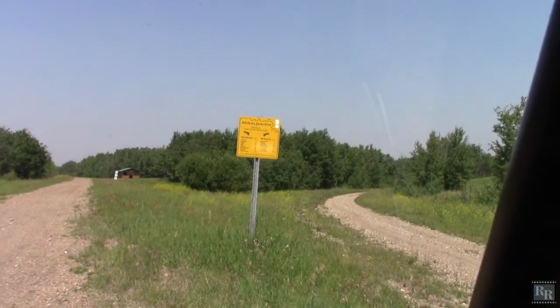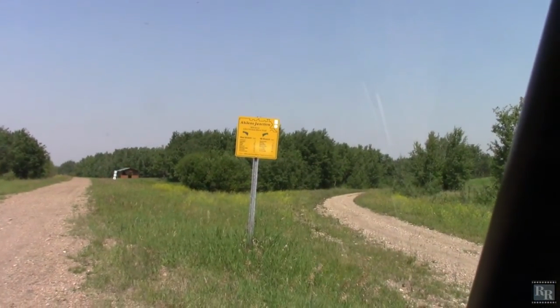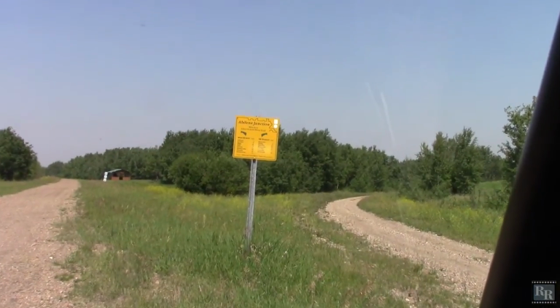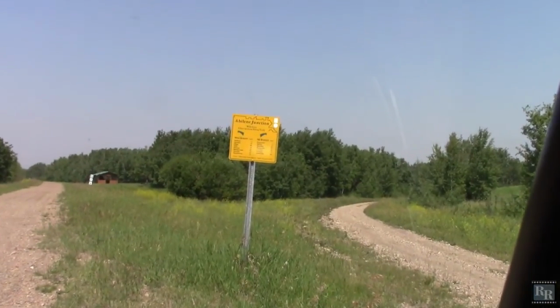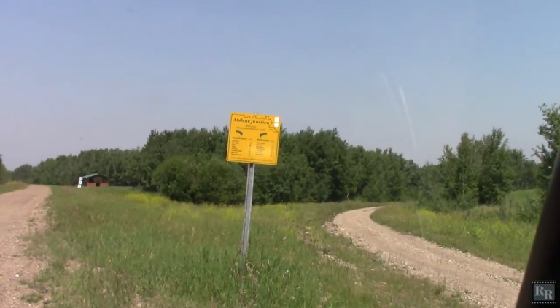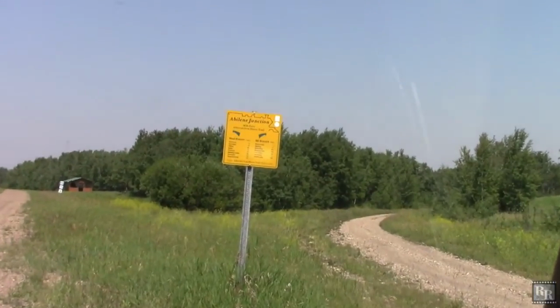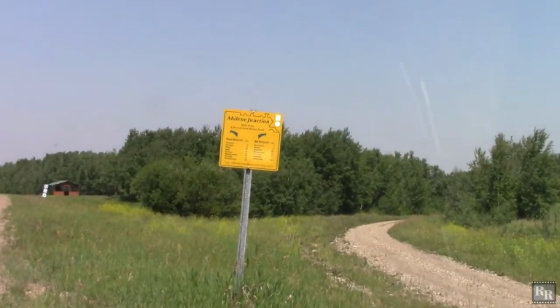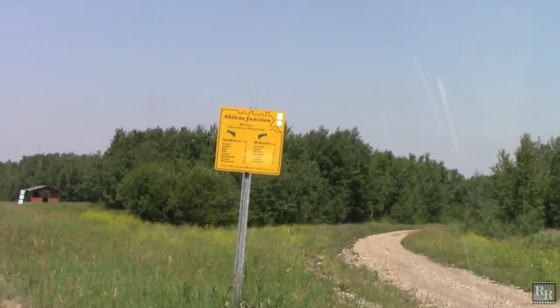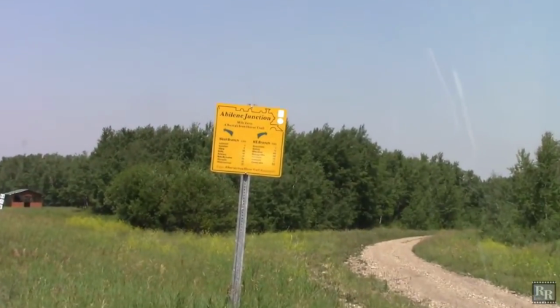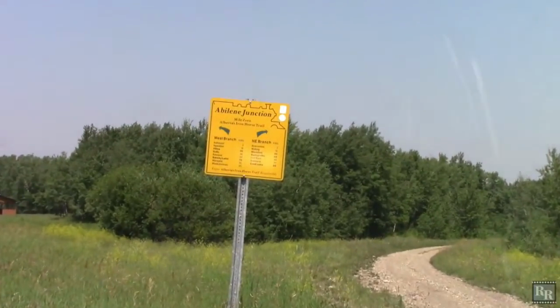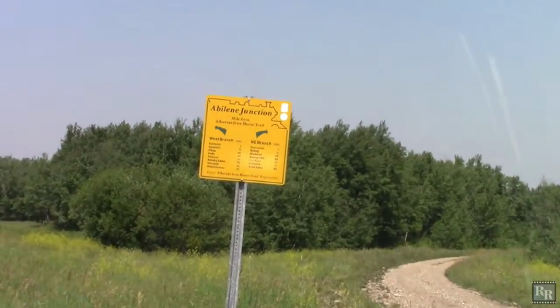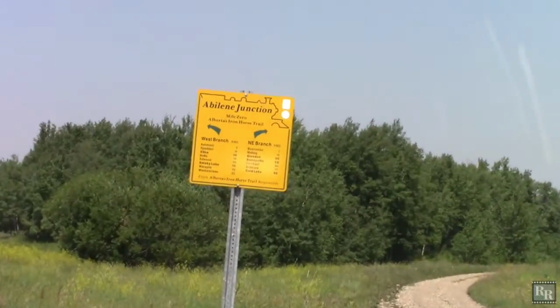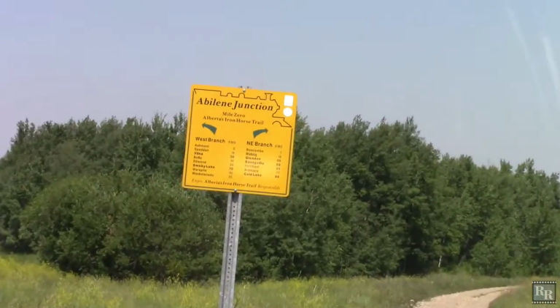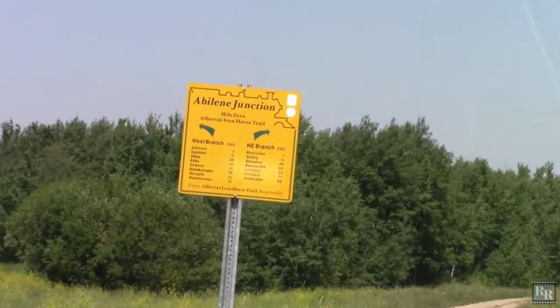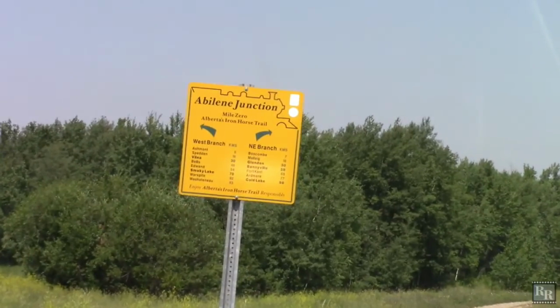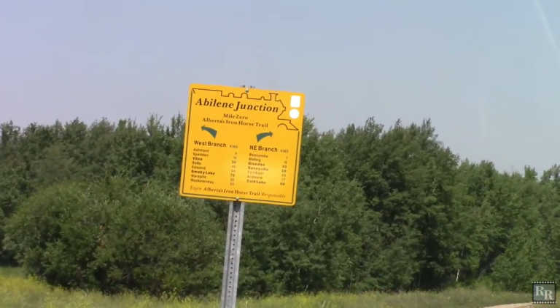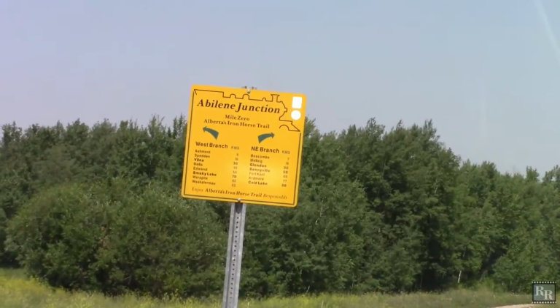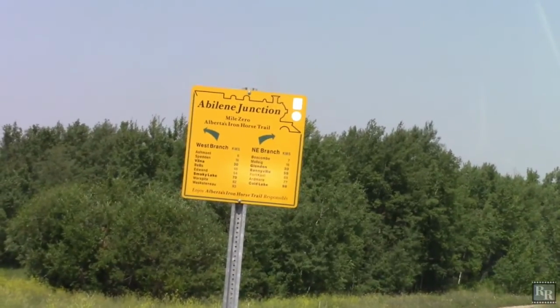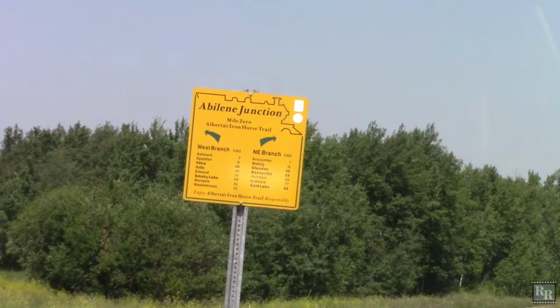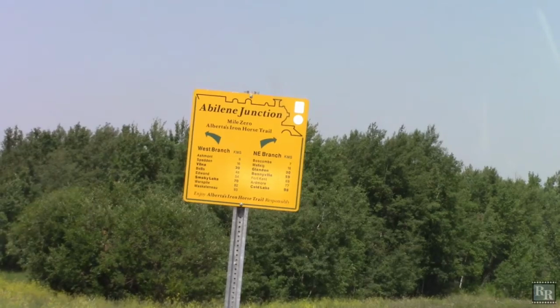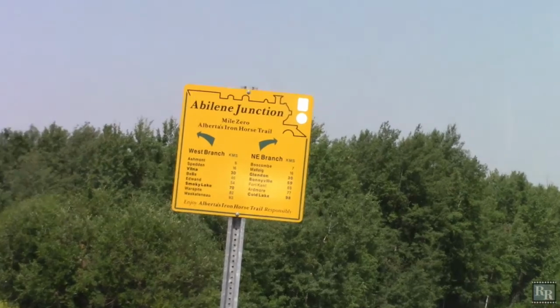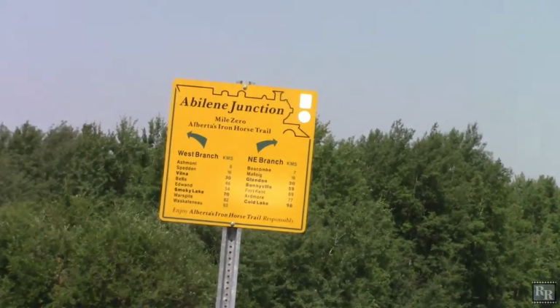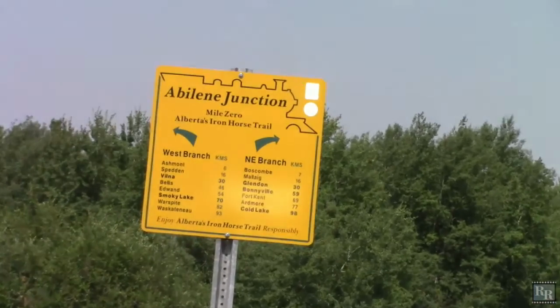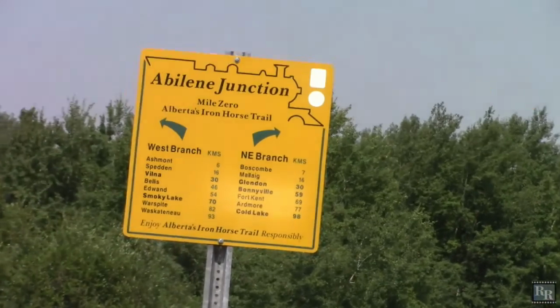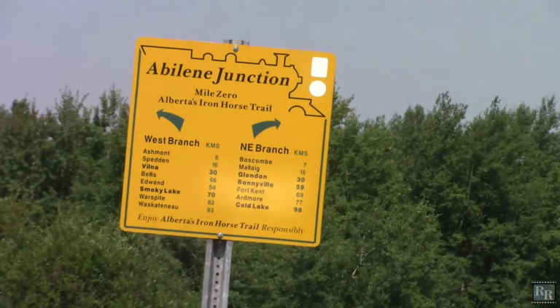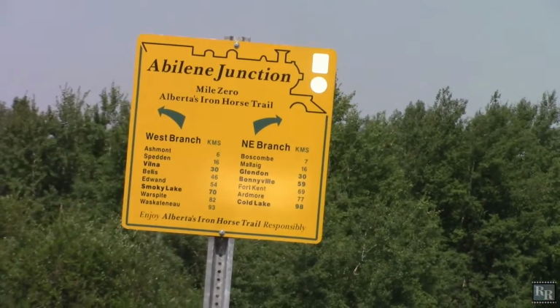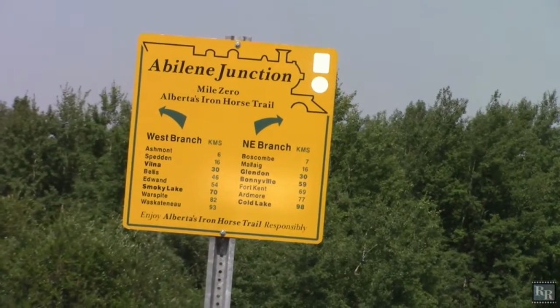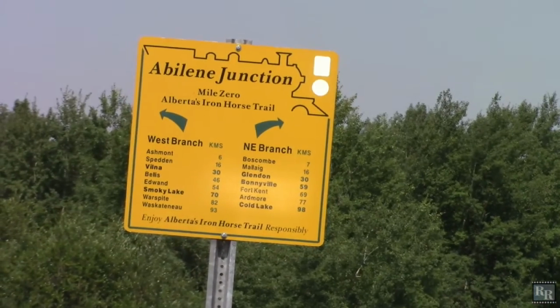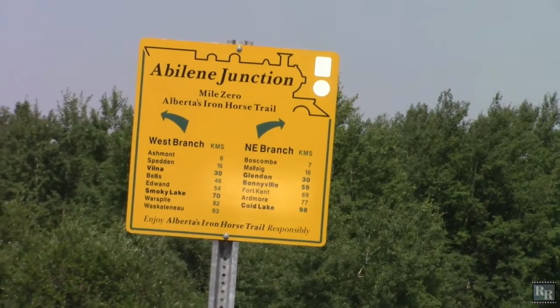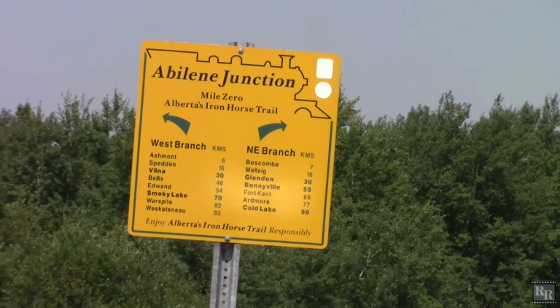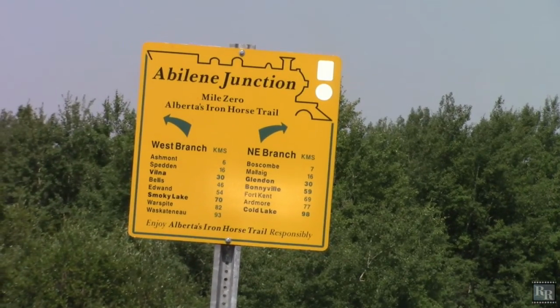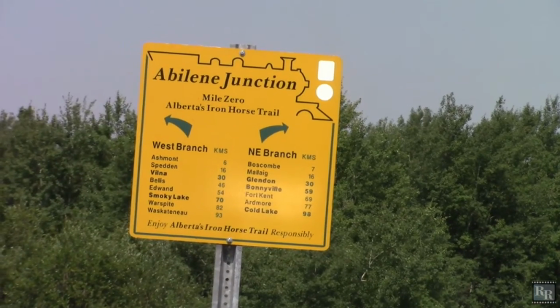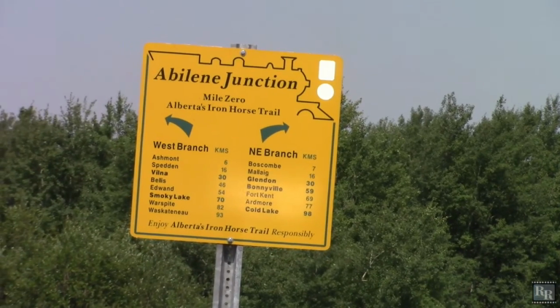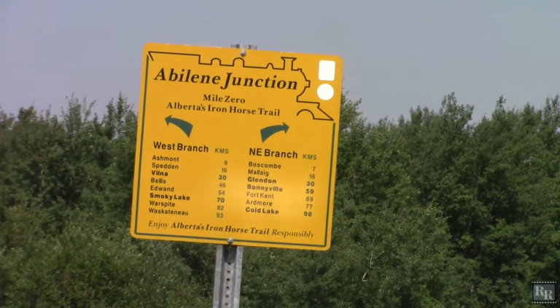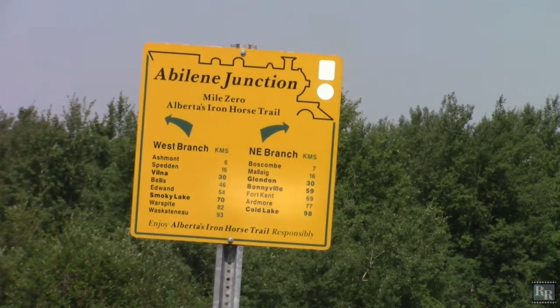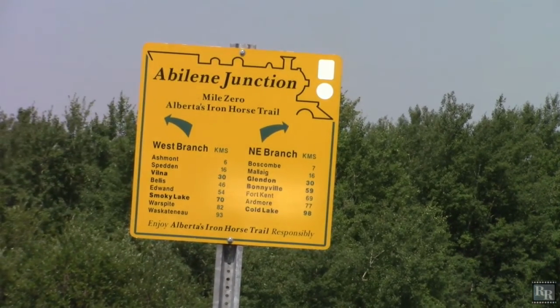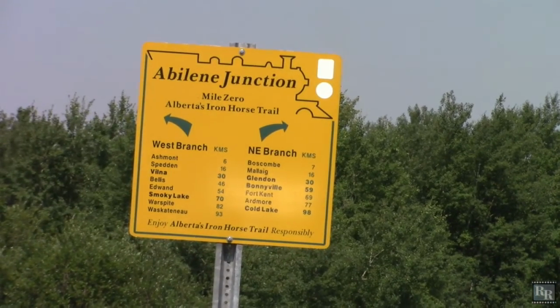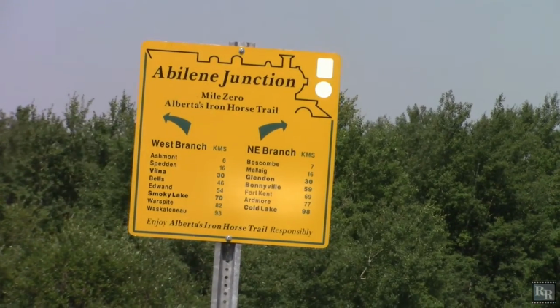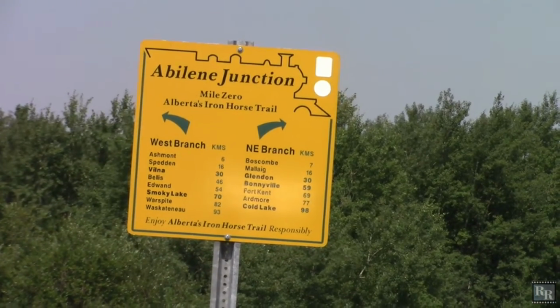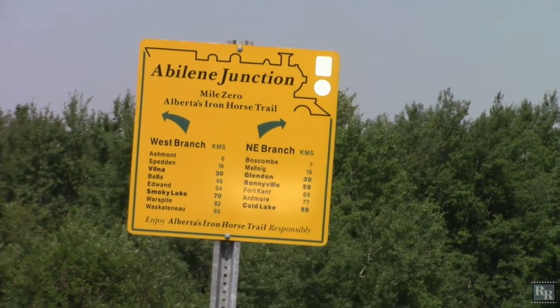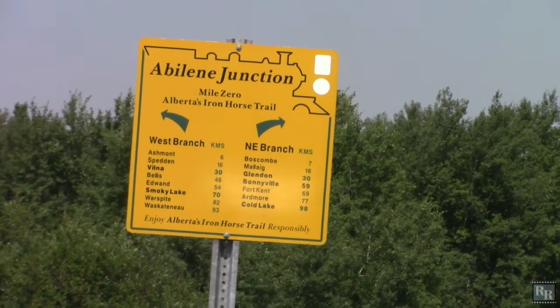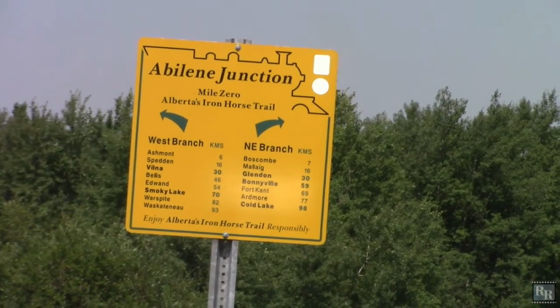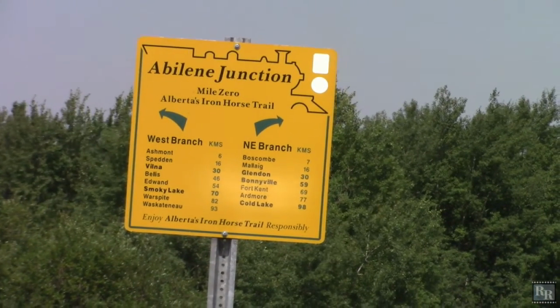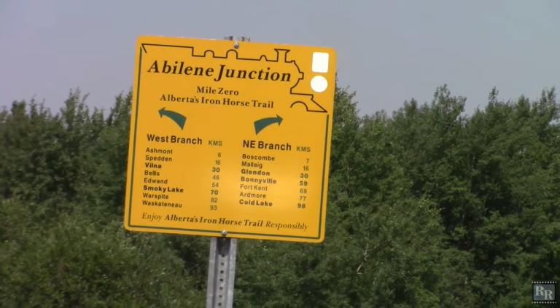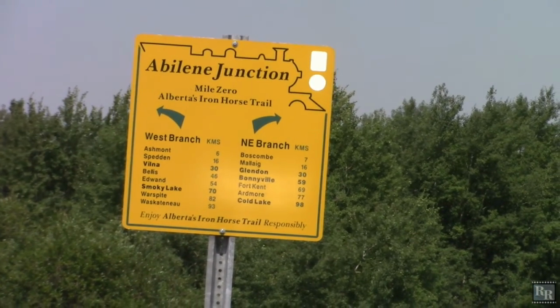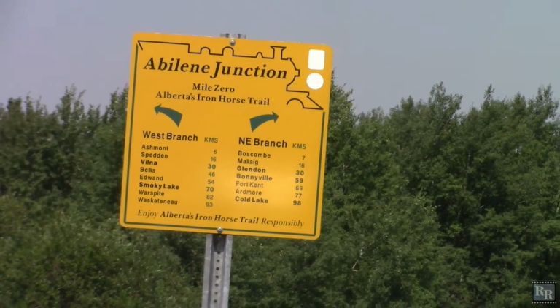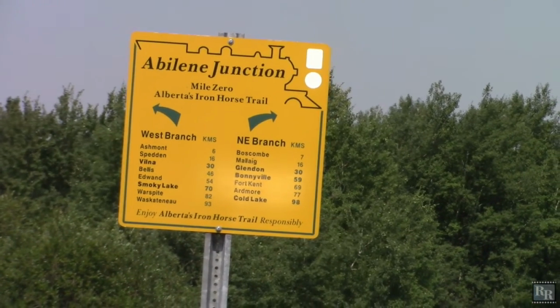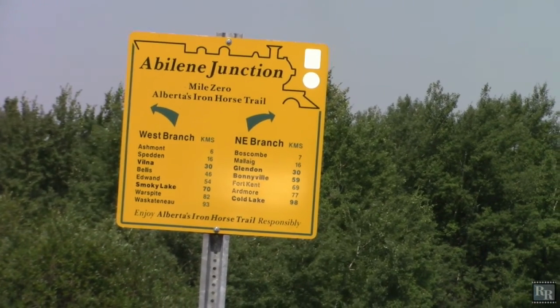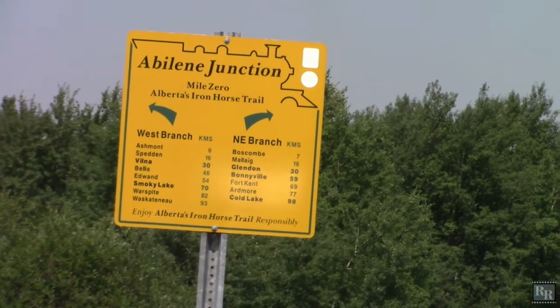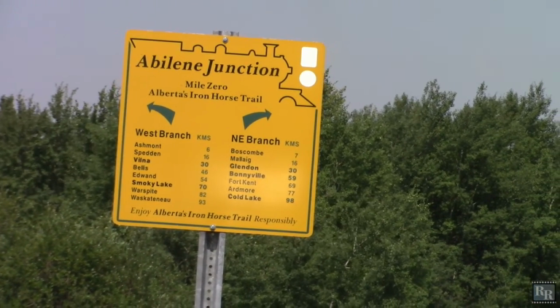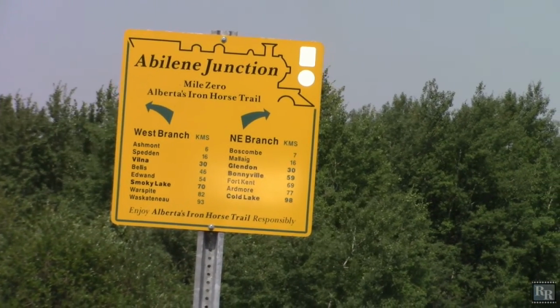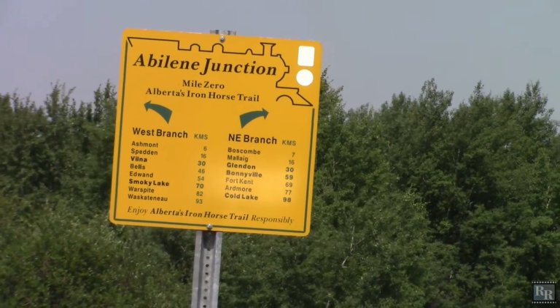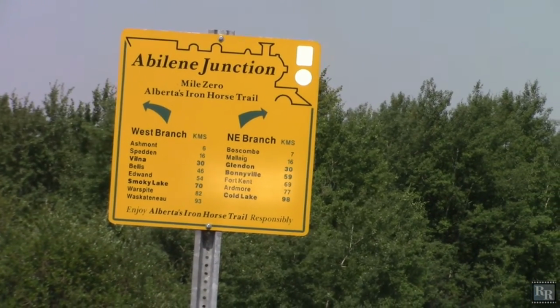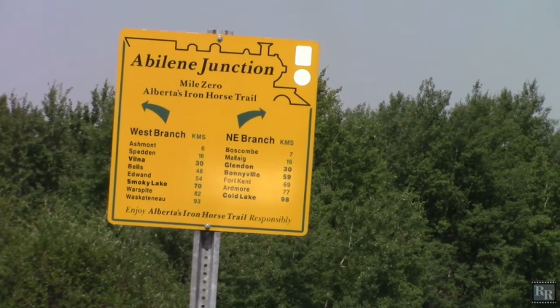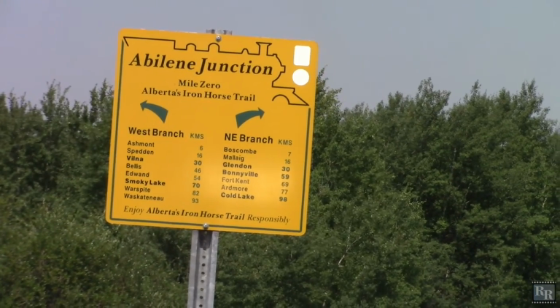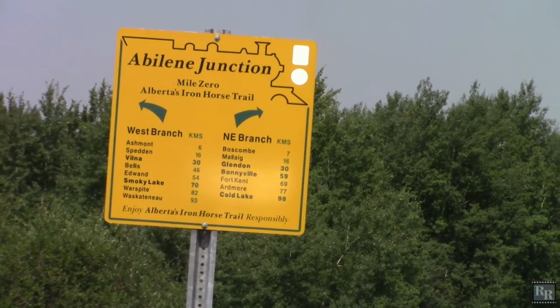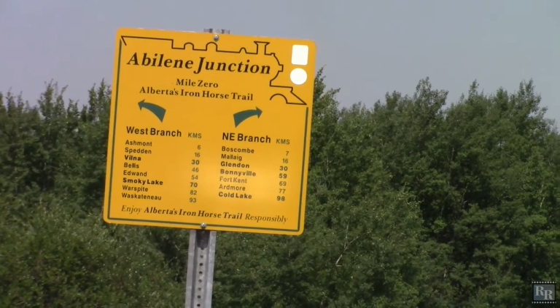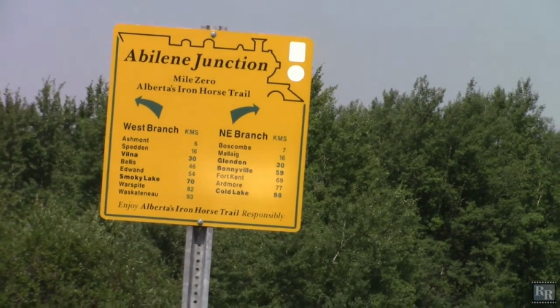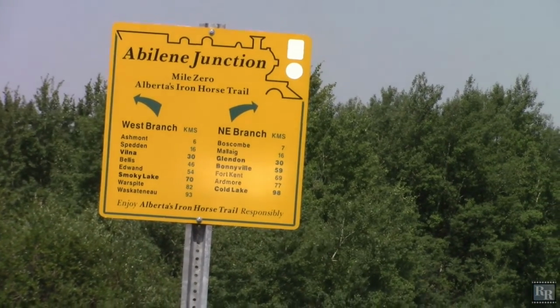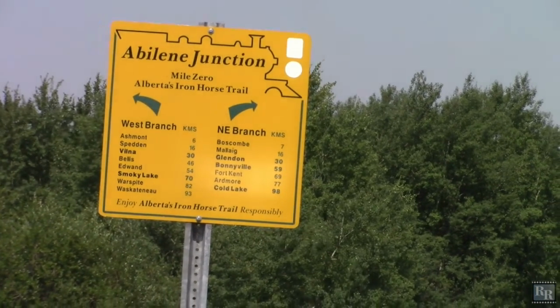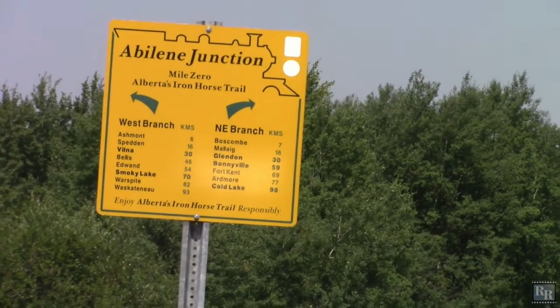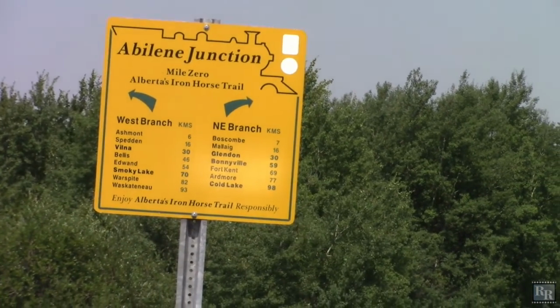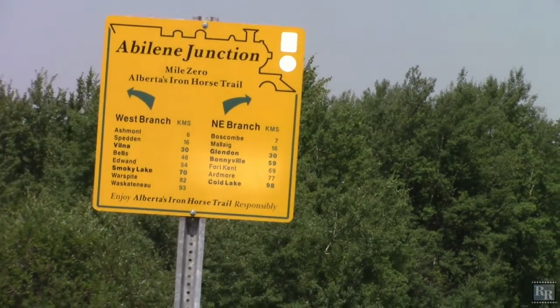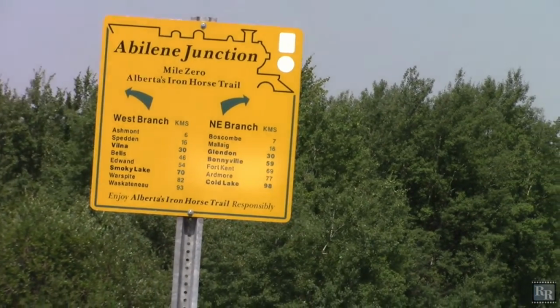Abilene Junction — west branch to Smoky Lake, the northeast branch to Coal Lake.